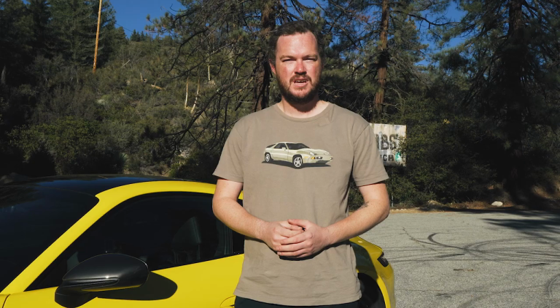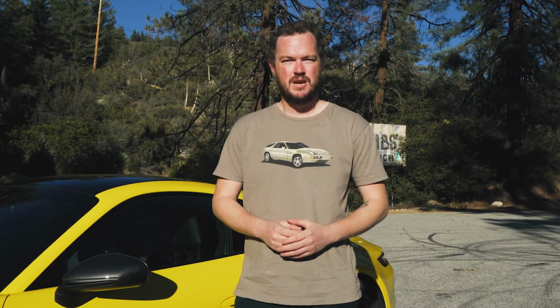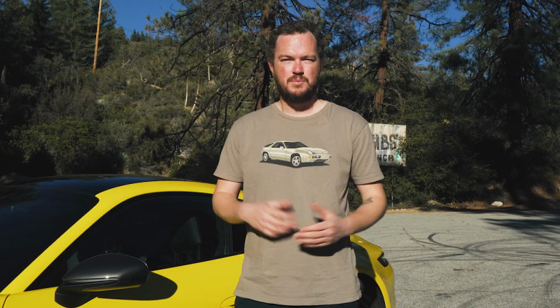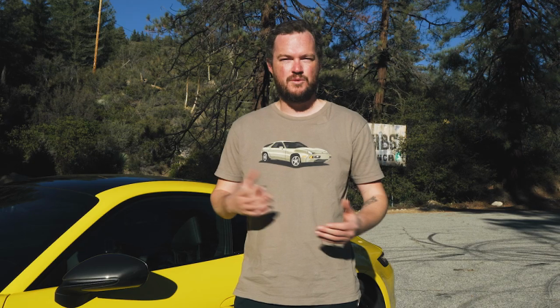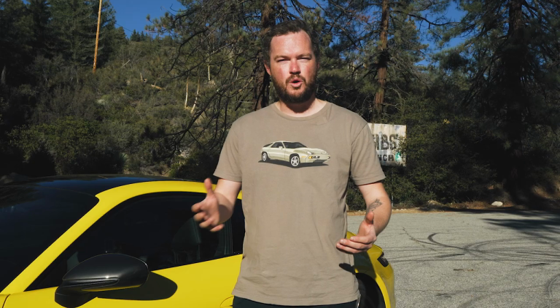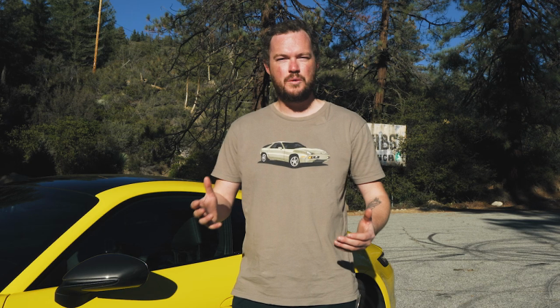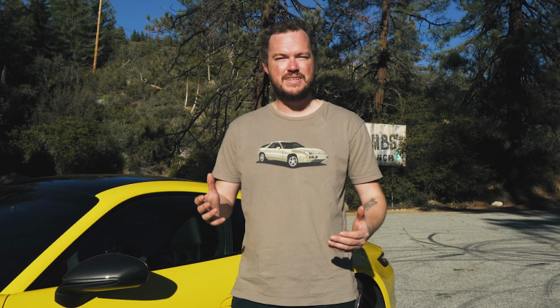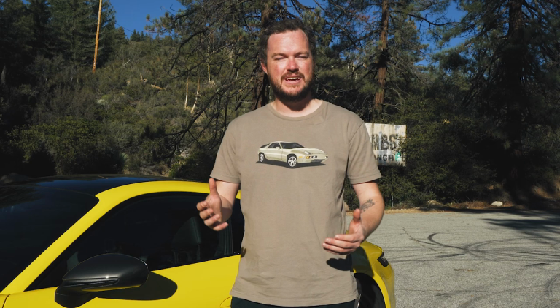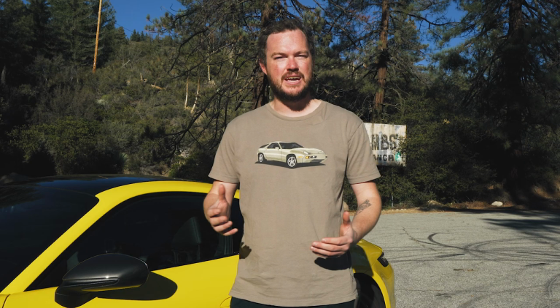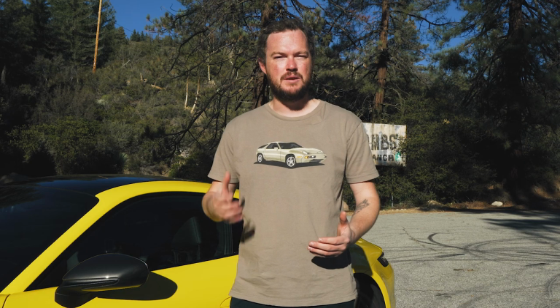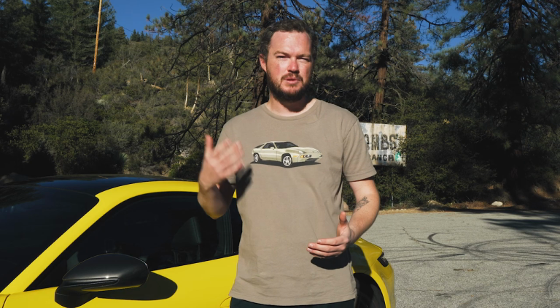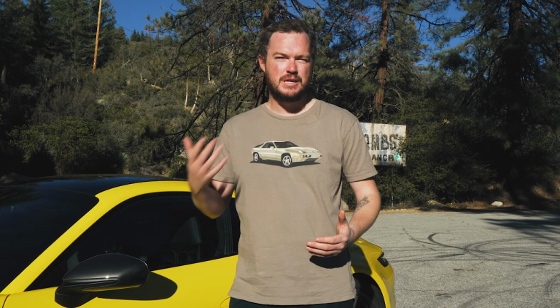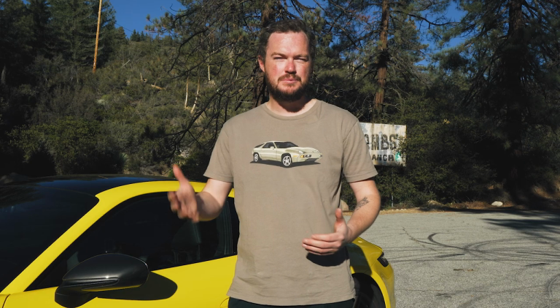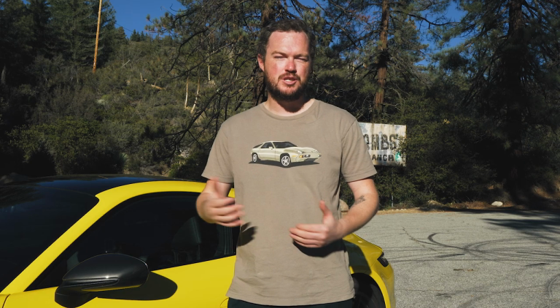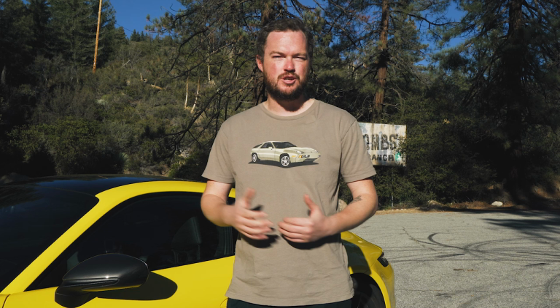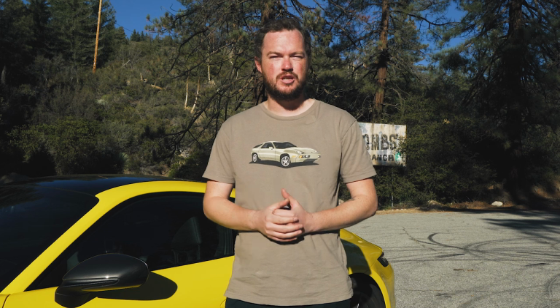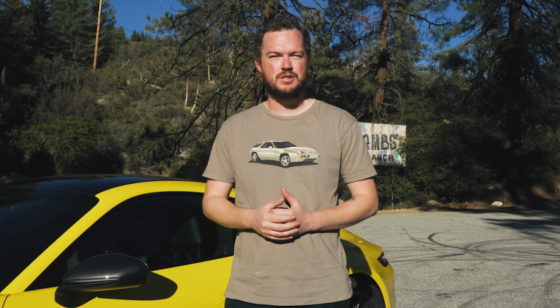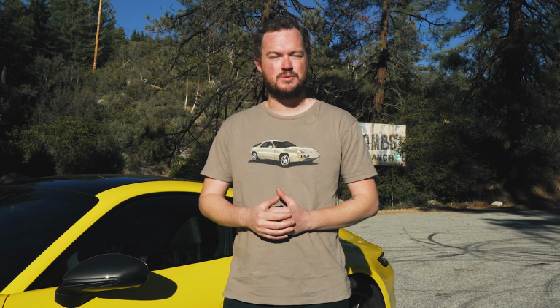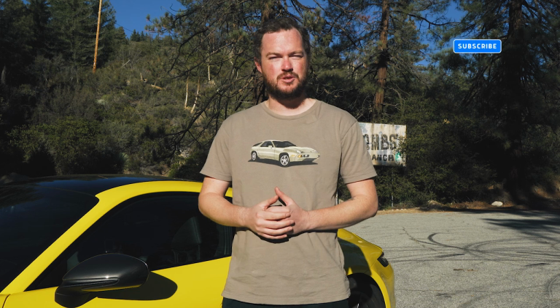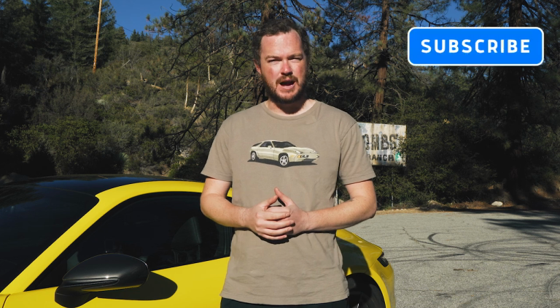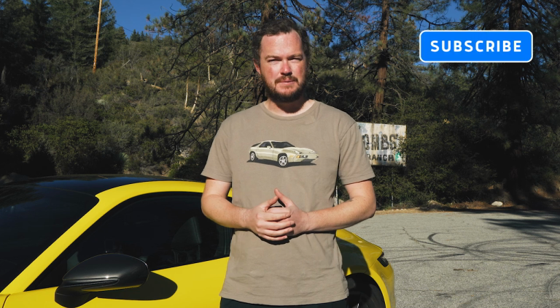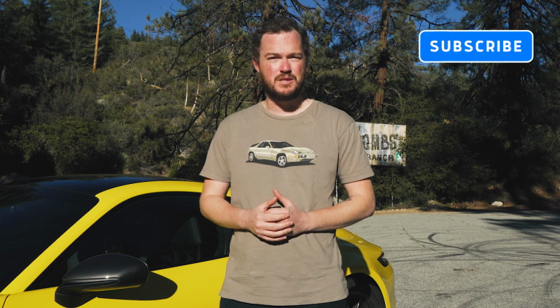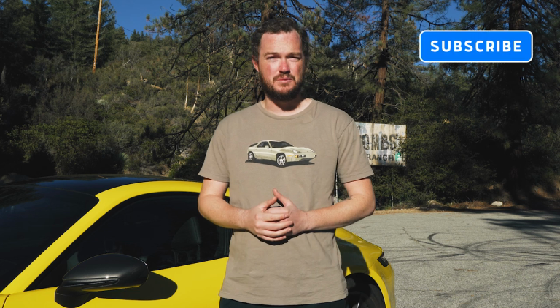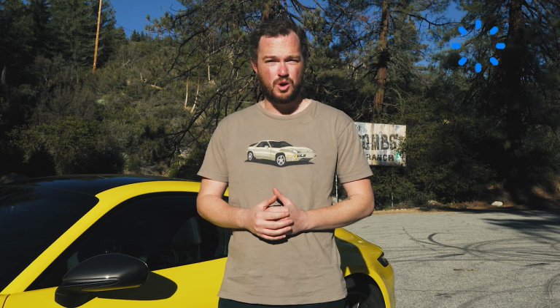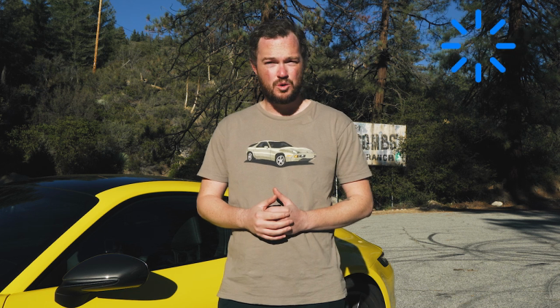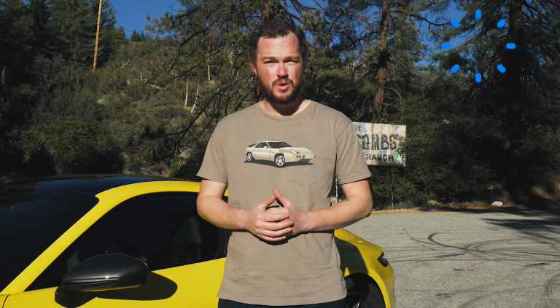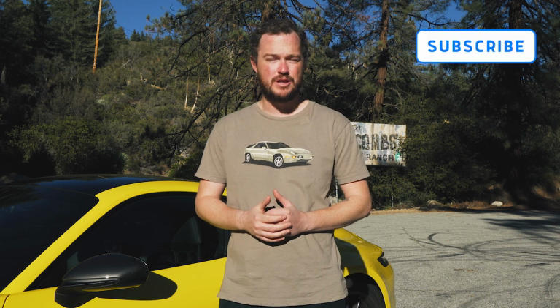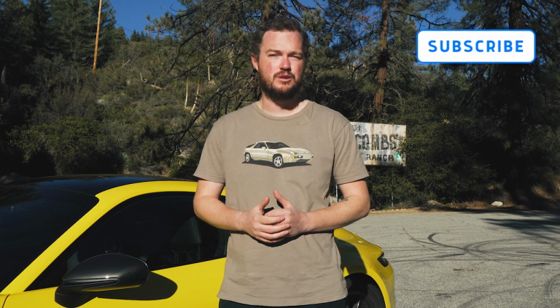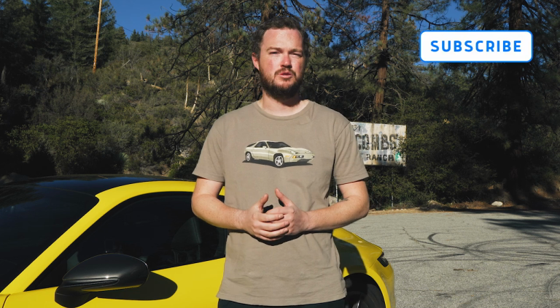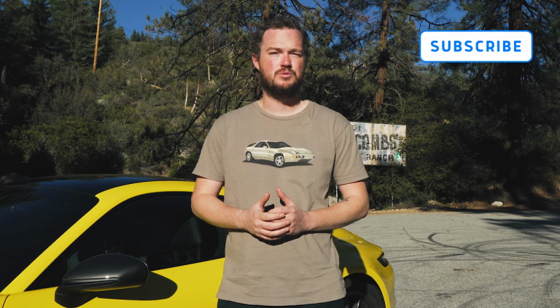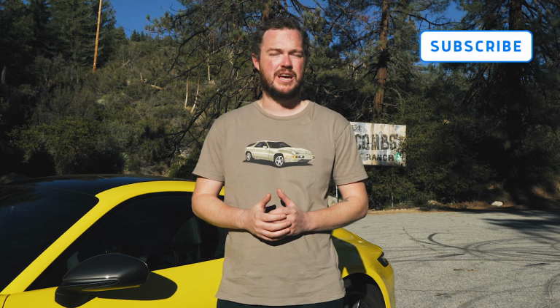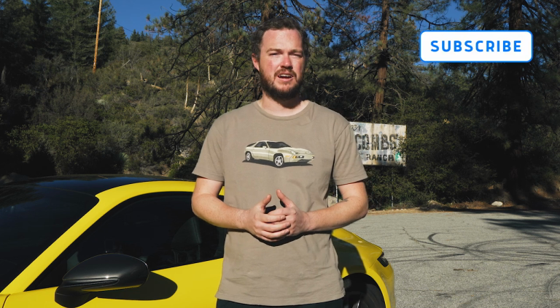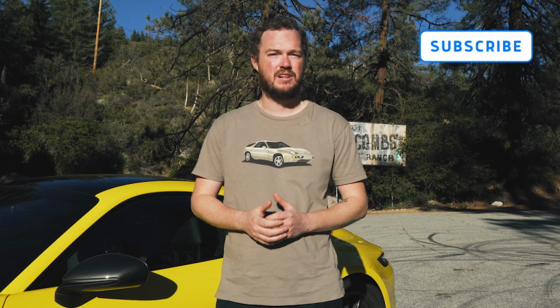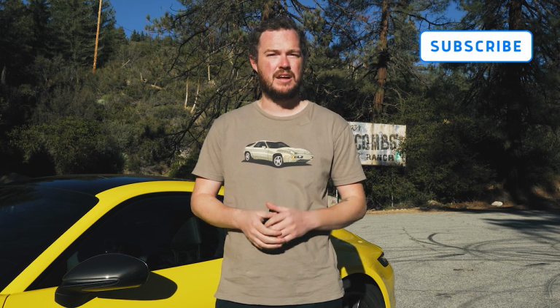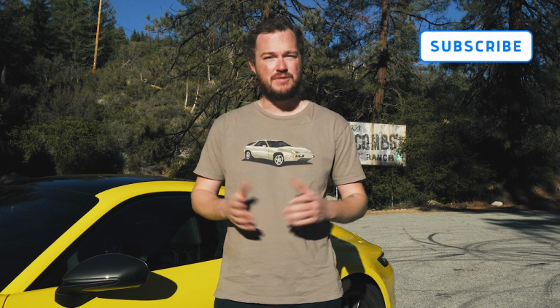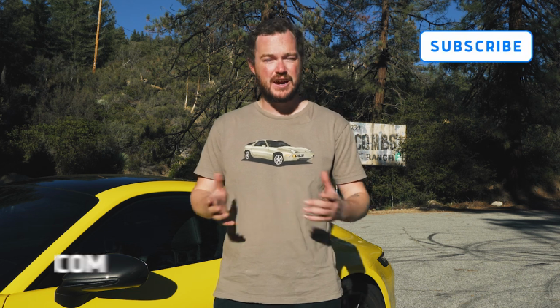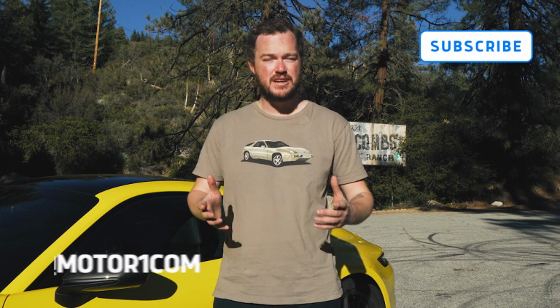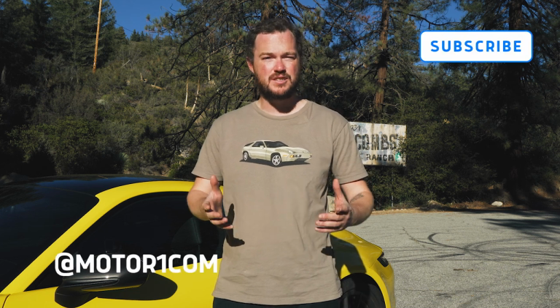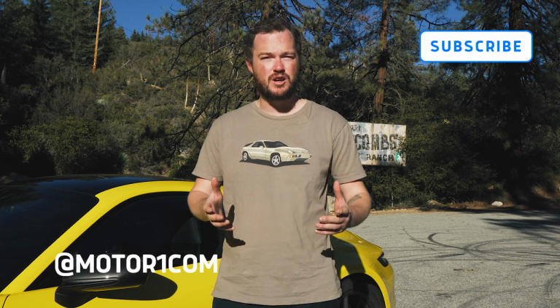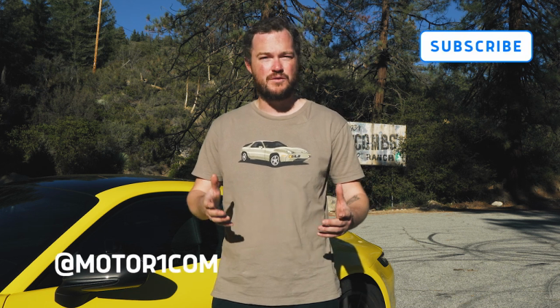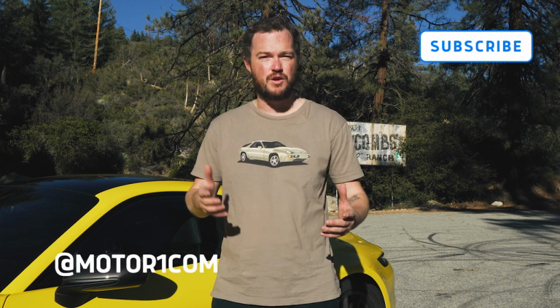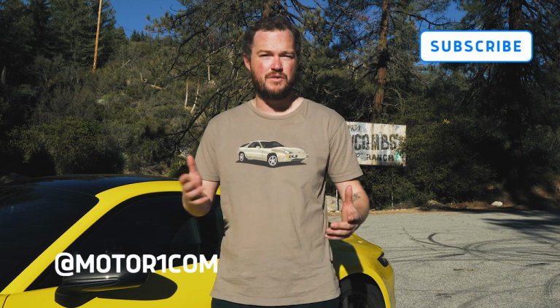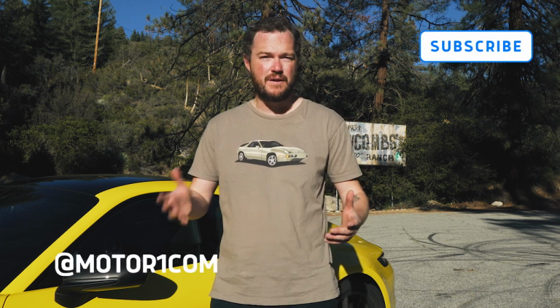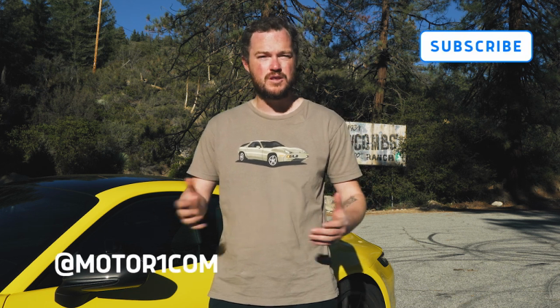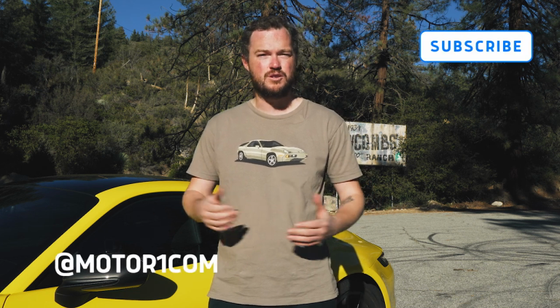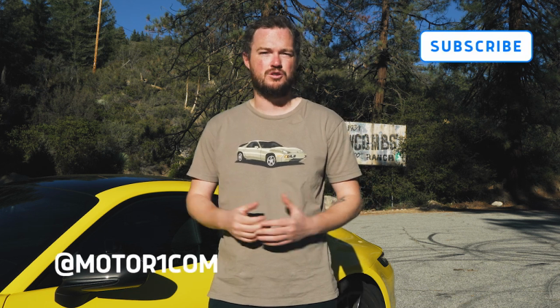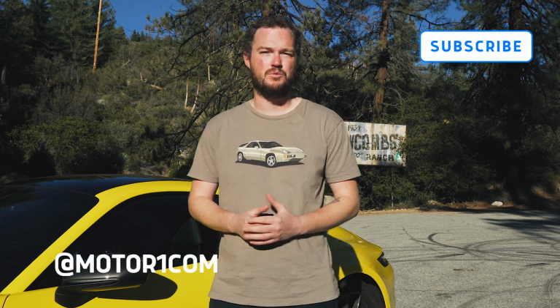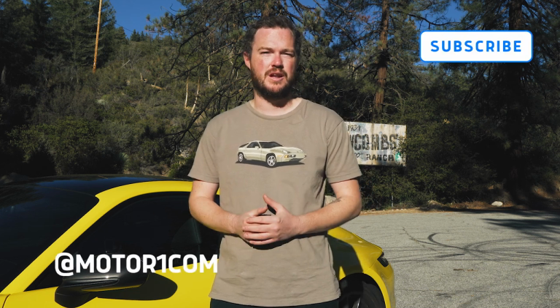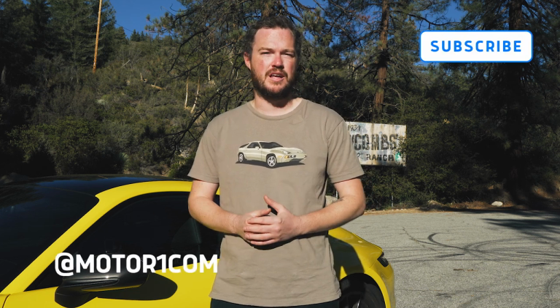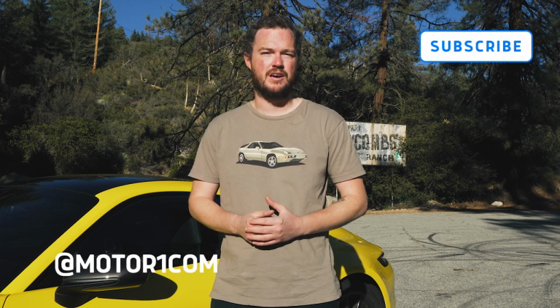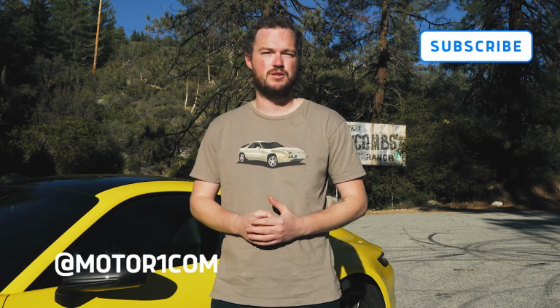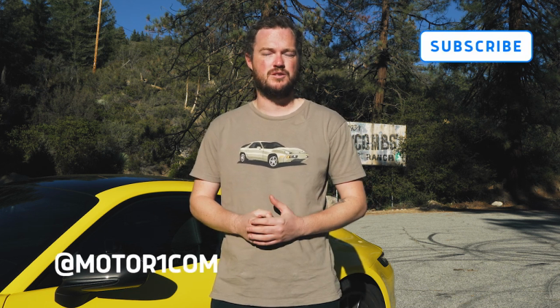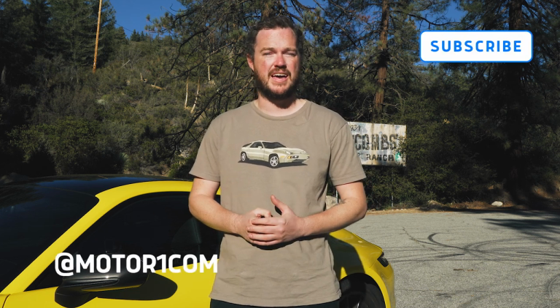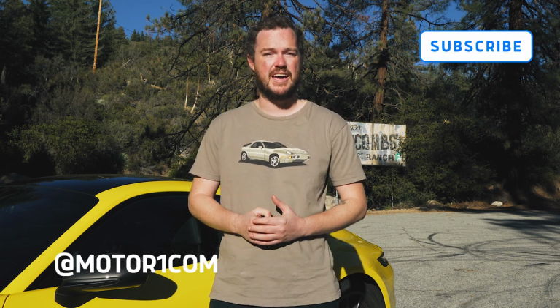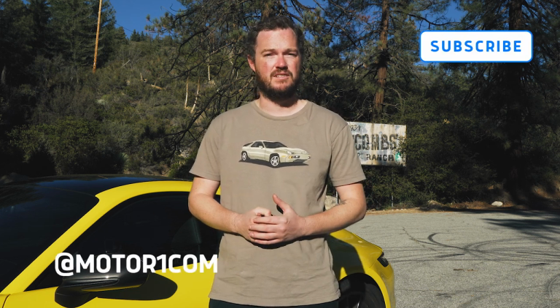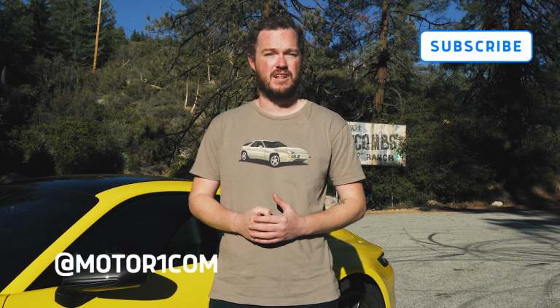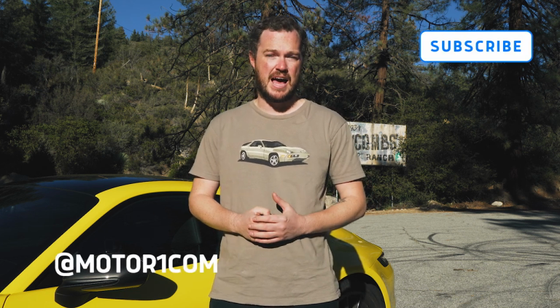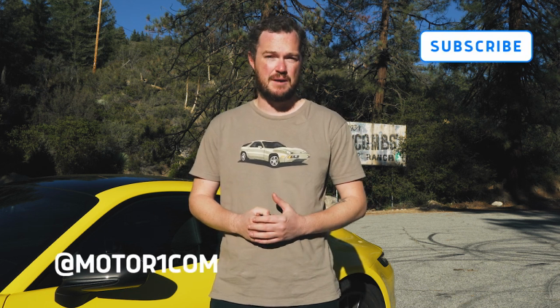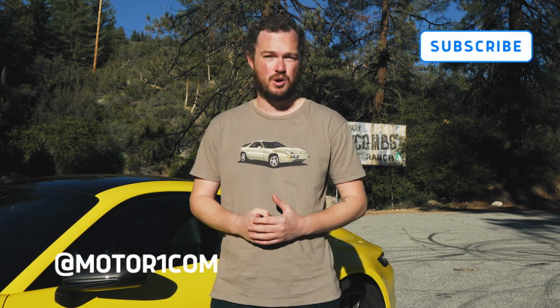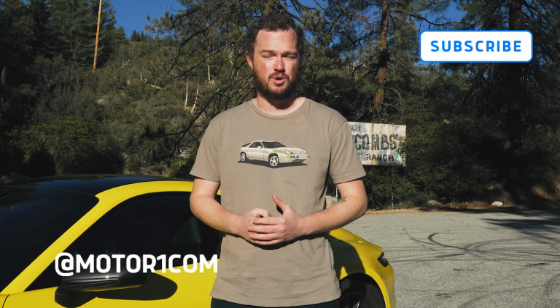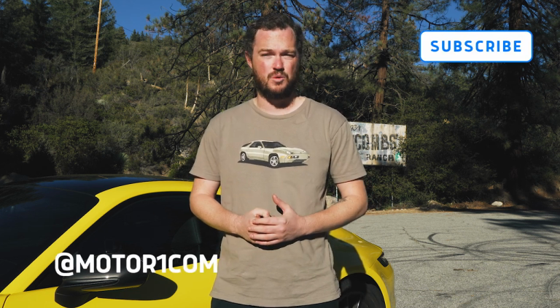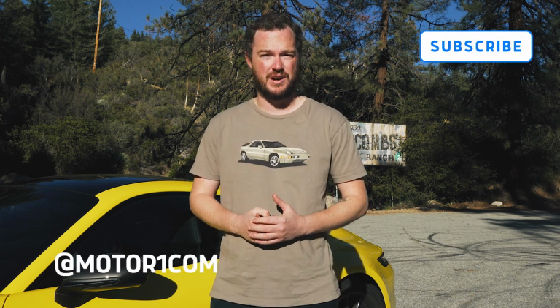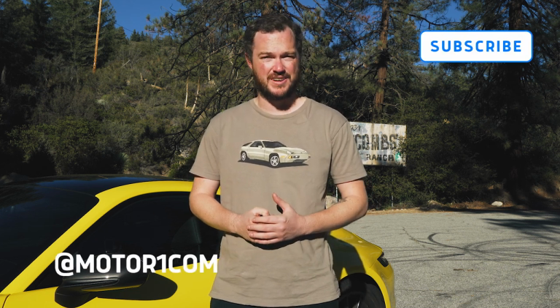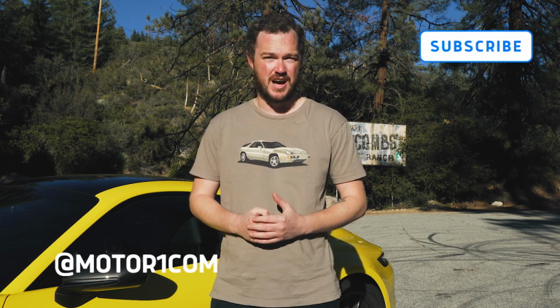Before we dig in, please be sure to subscribe to the MotorOne YouTube channel and find us on all of your favorite social media using the handle at MotorOneCom.